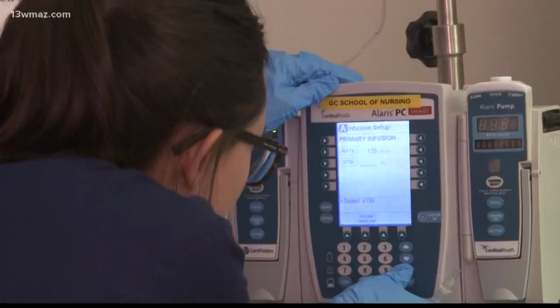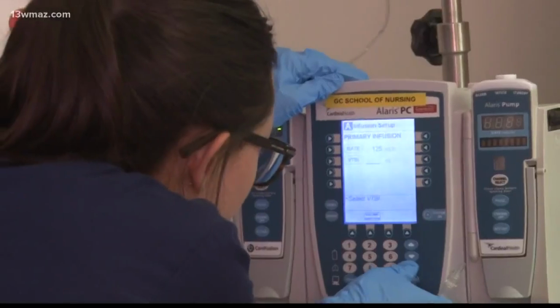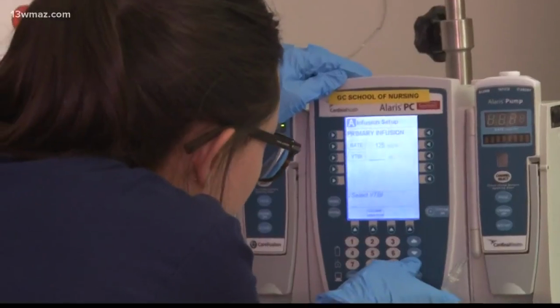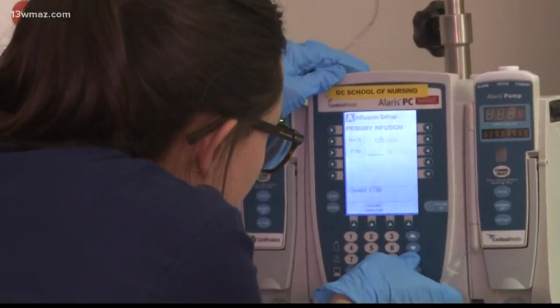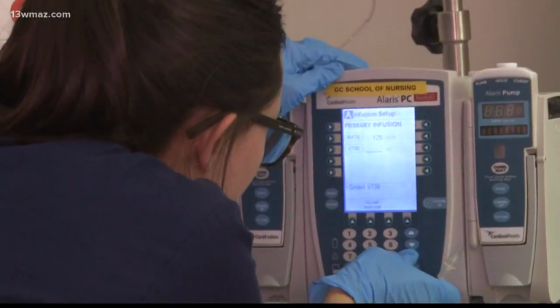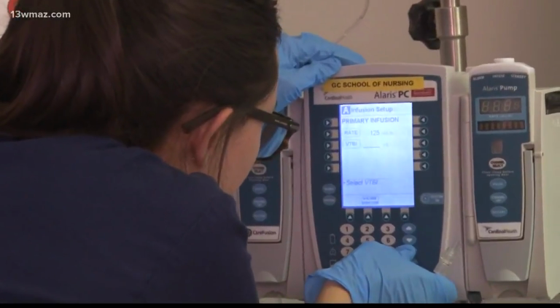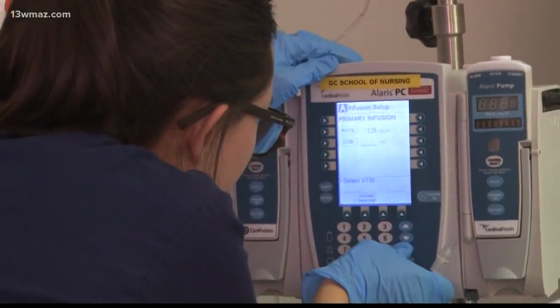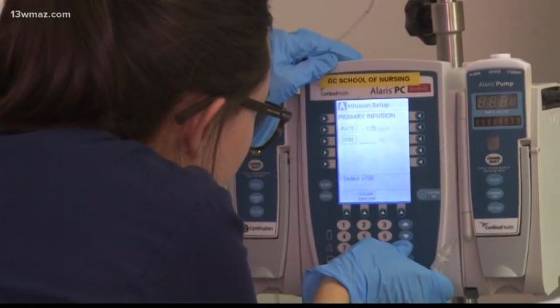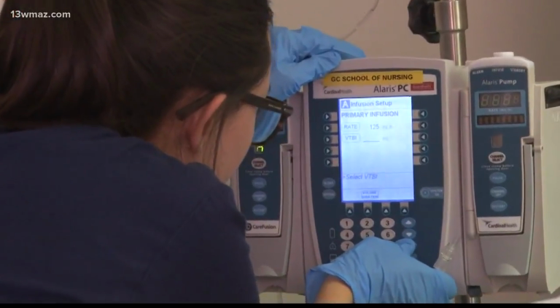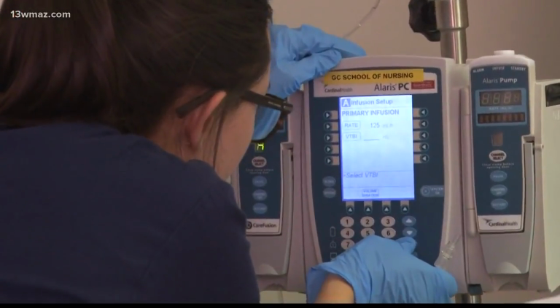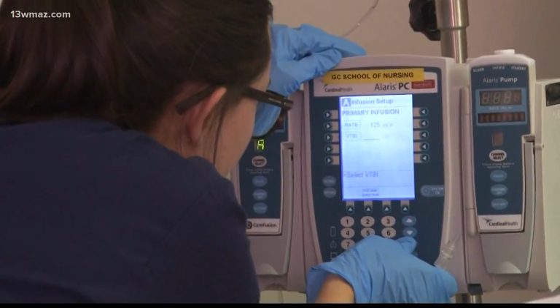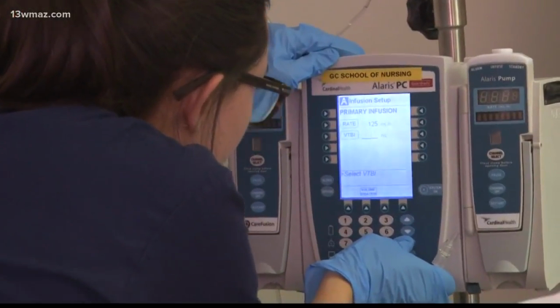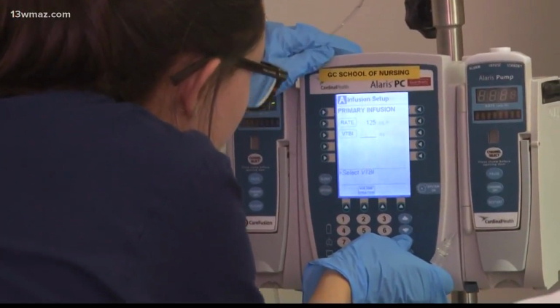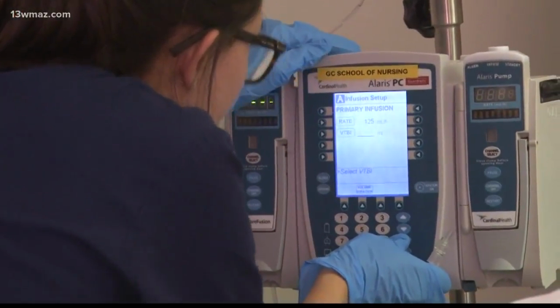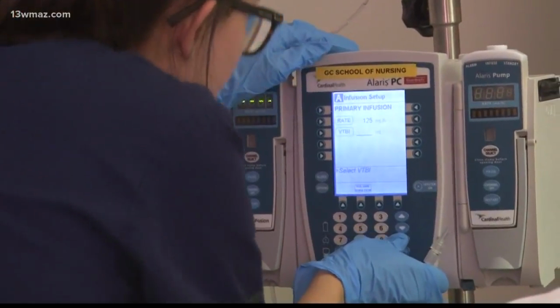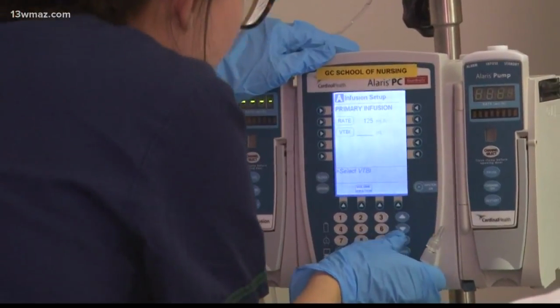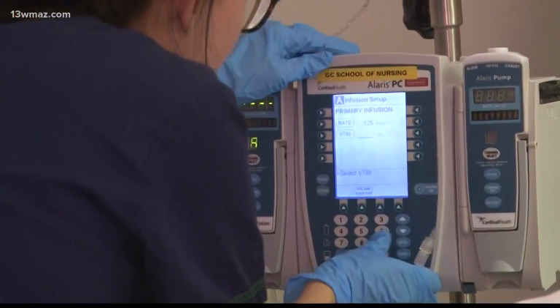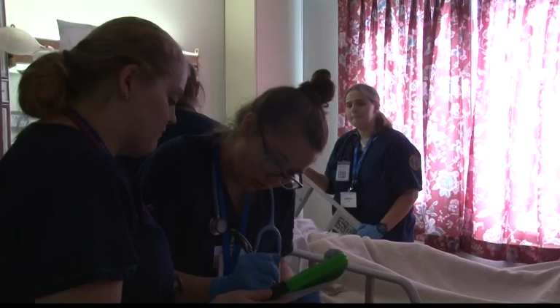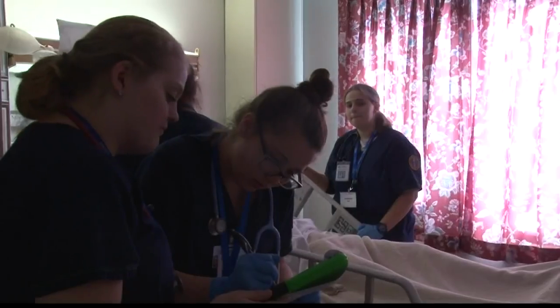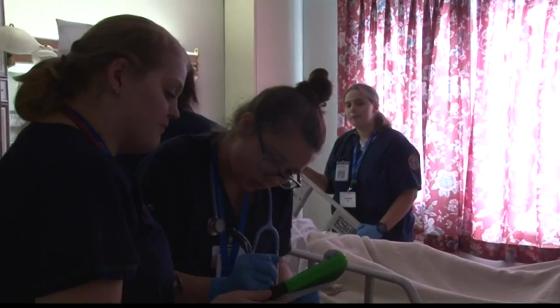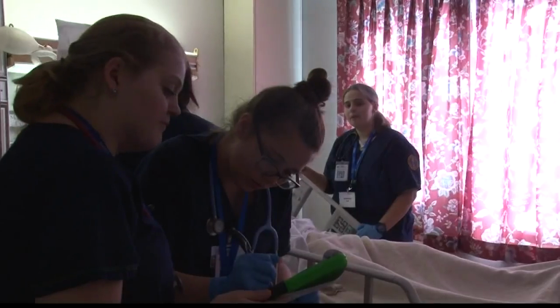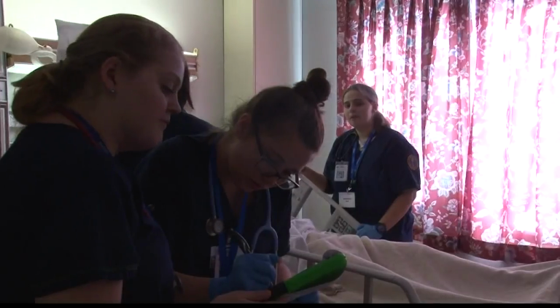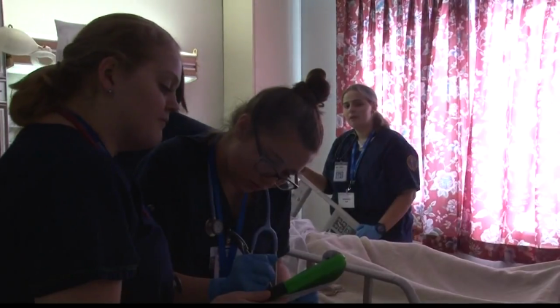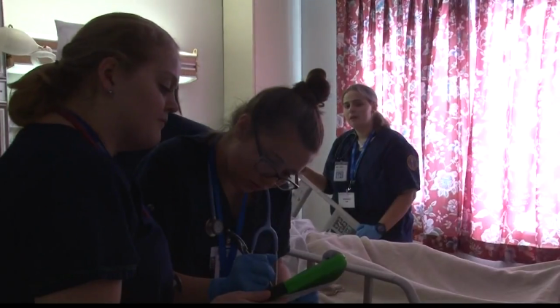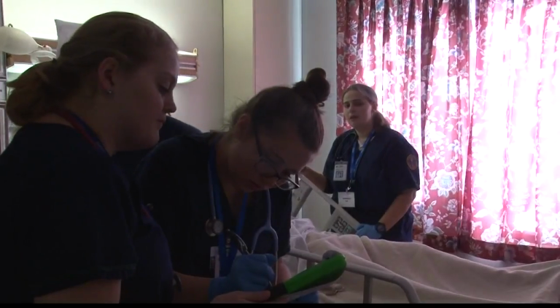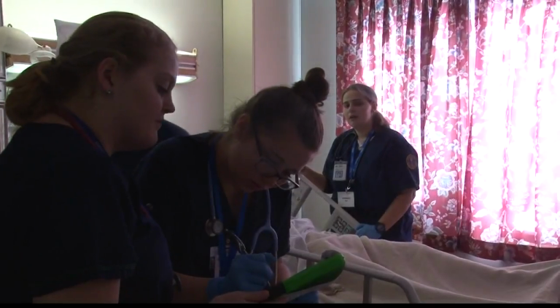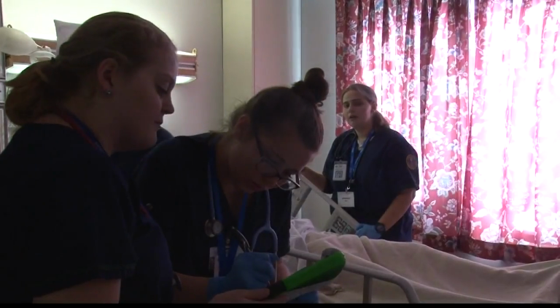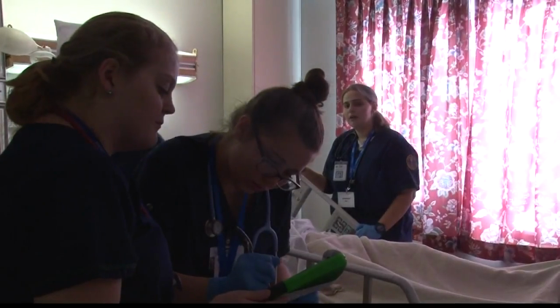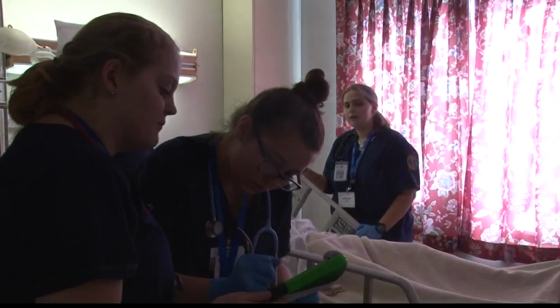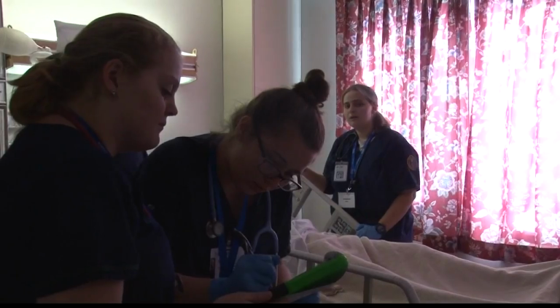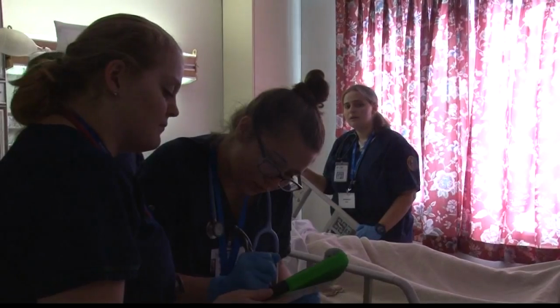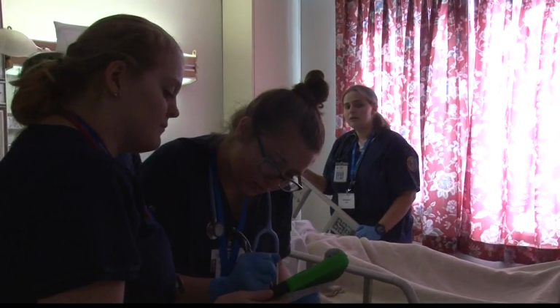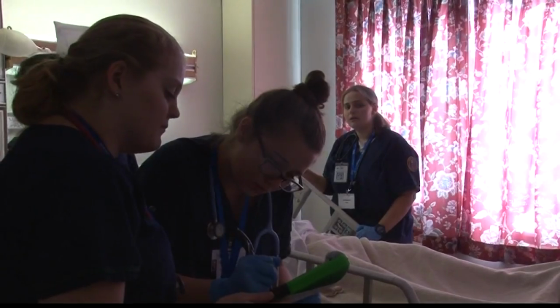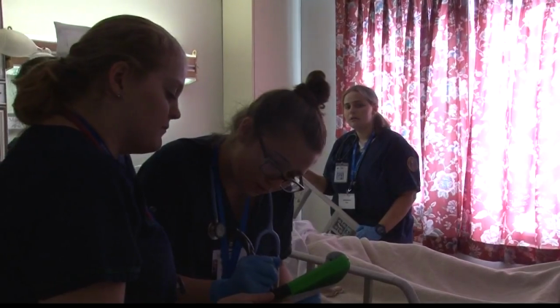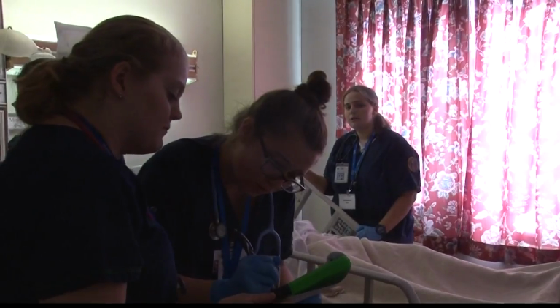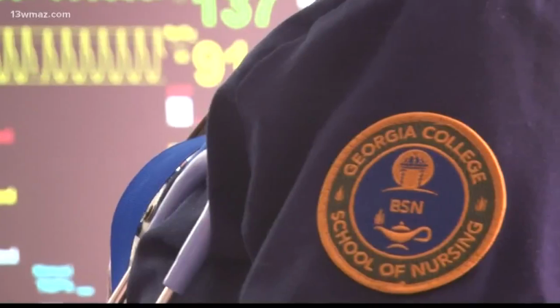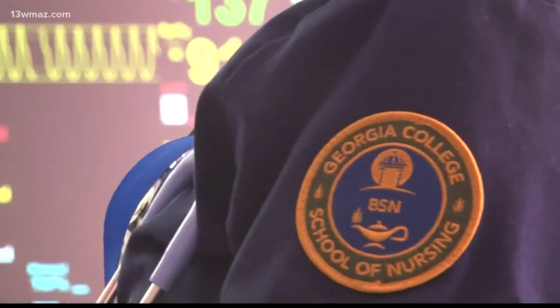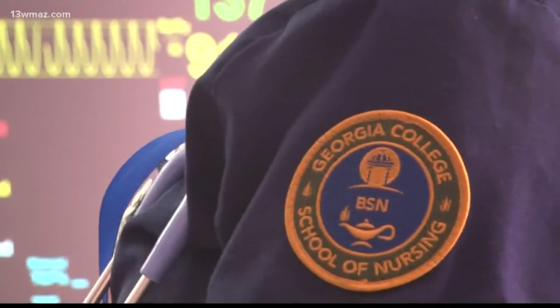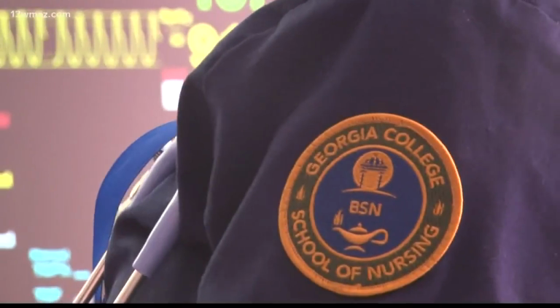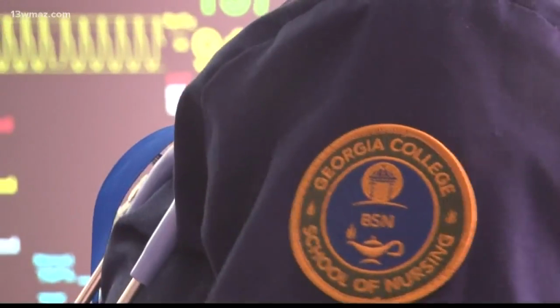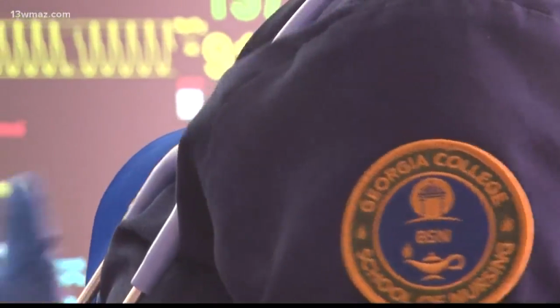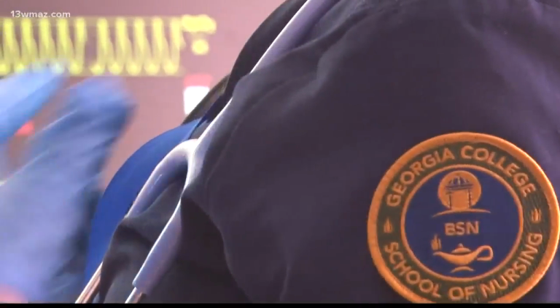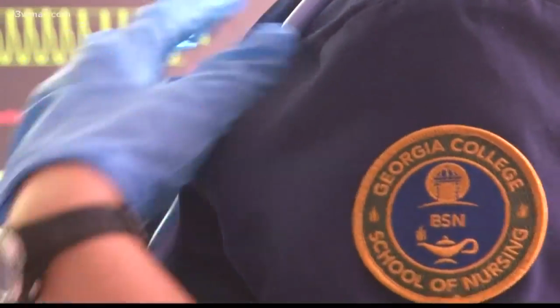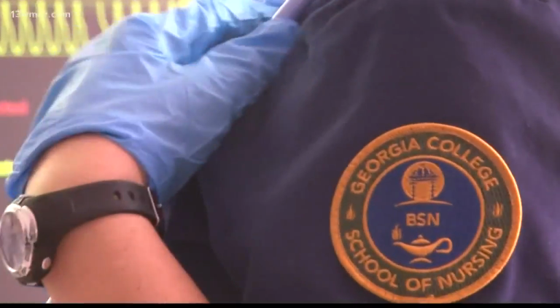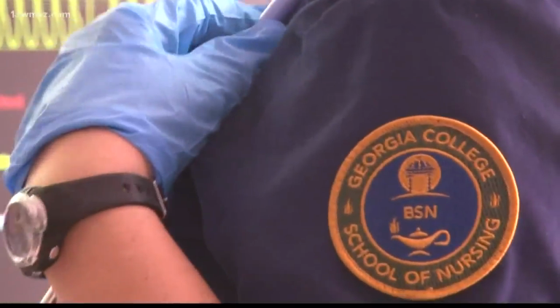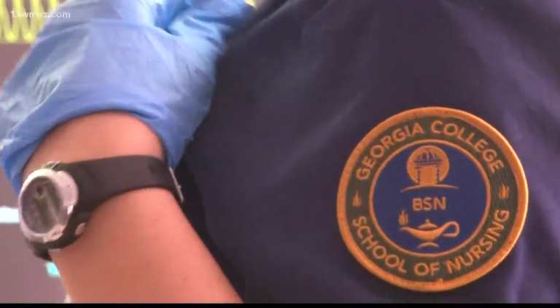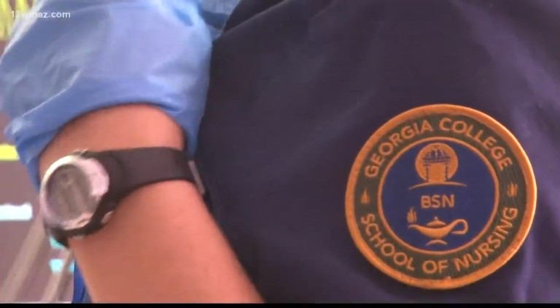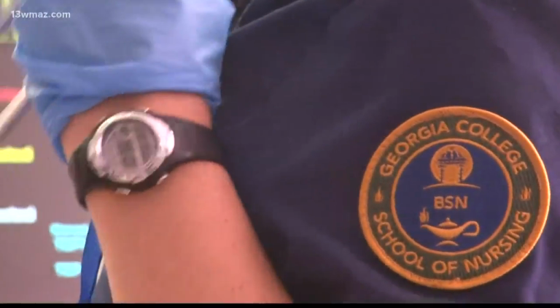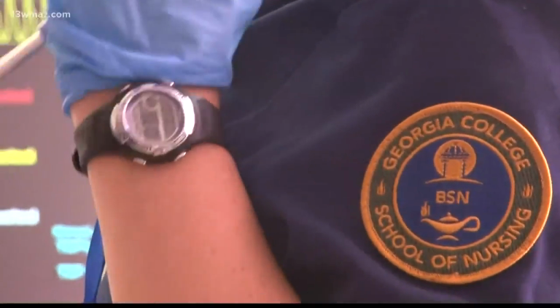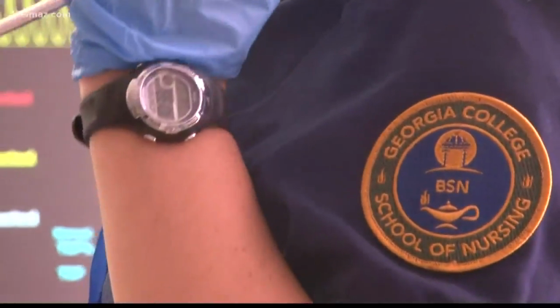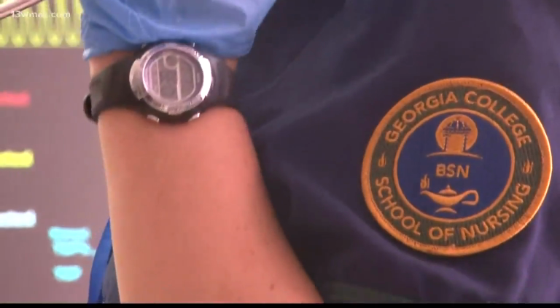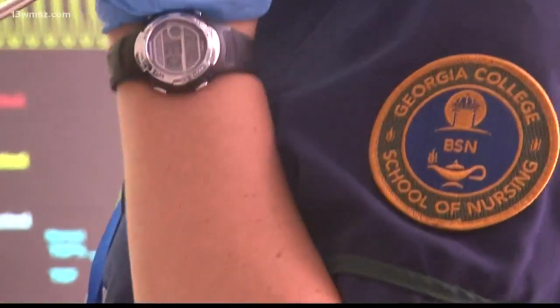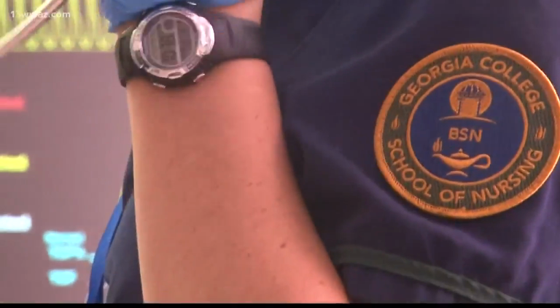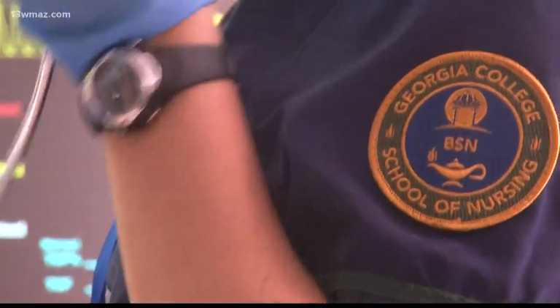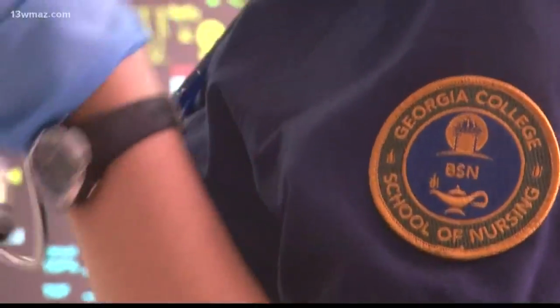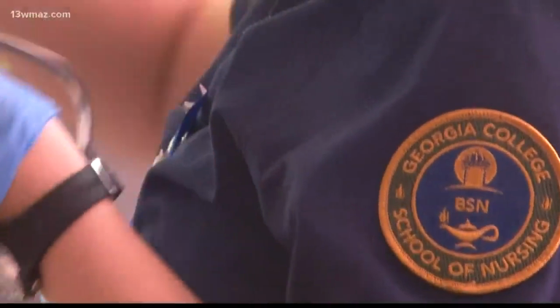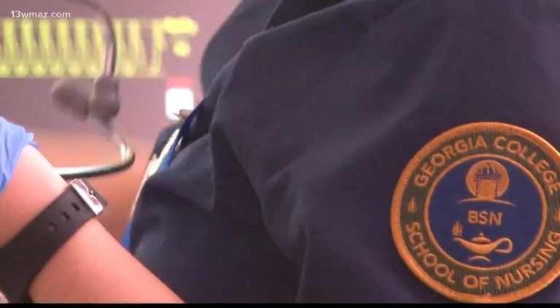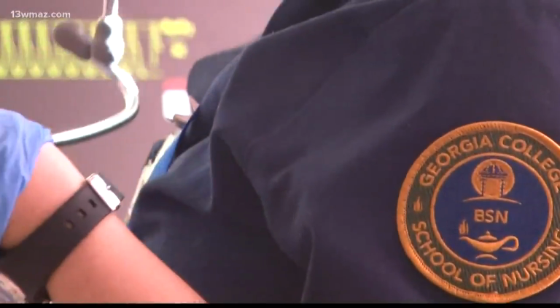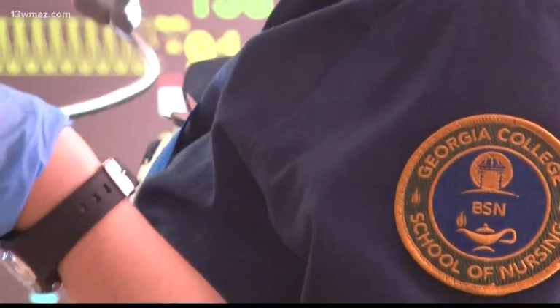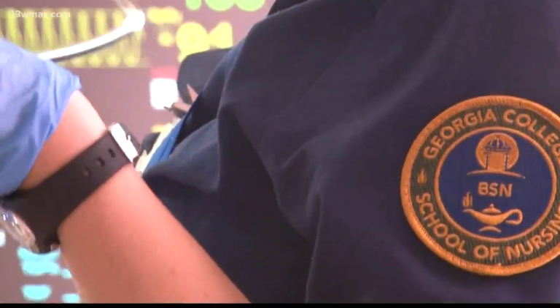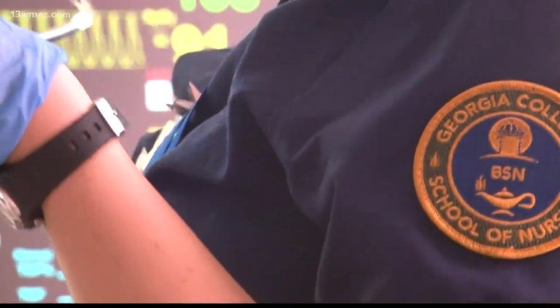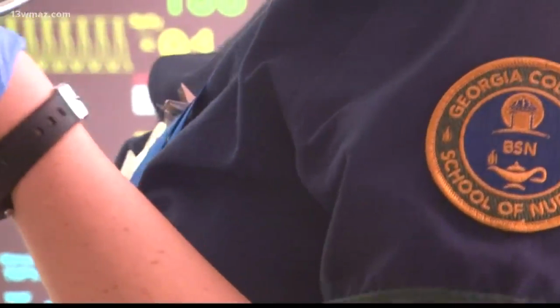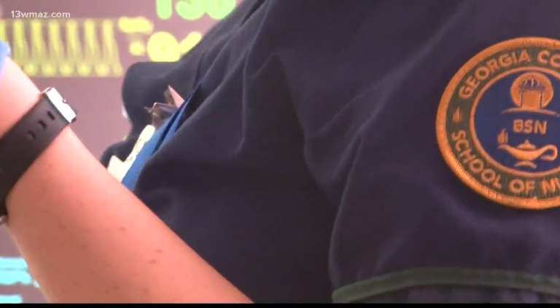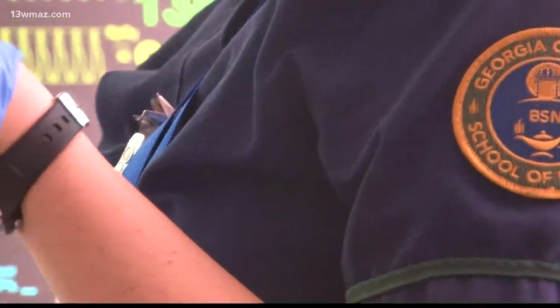Graduating more practiced, more experienced Georgia College nurses. In Milledgeville, Avery Braxton, 13 WMAZ News.